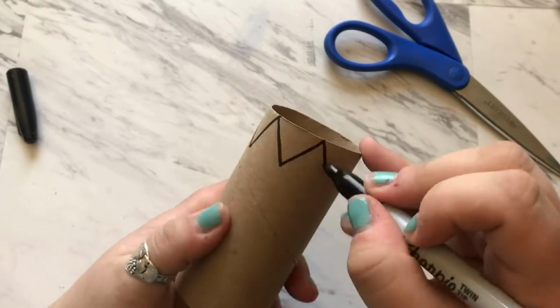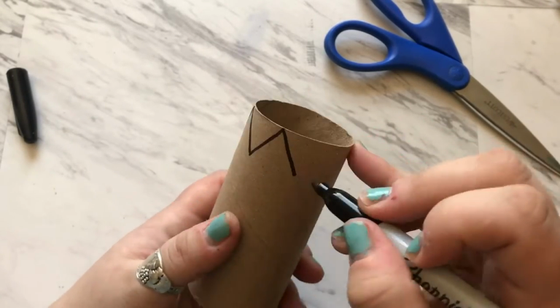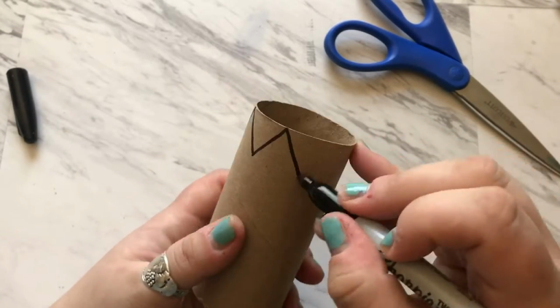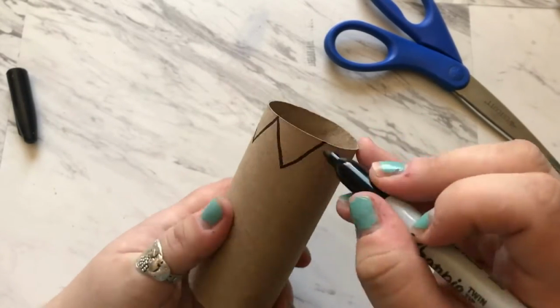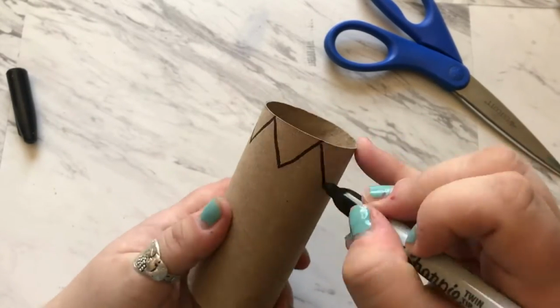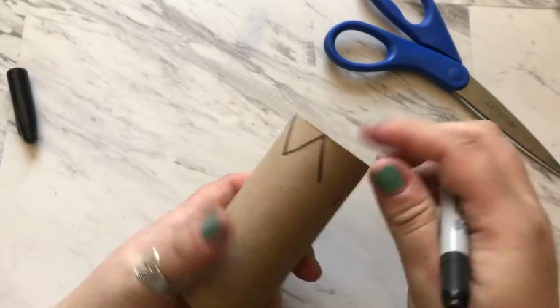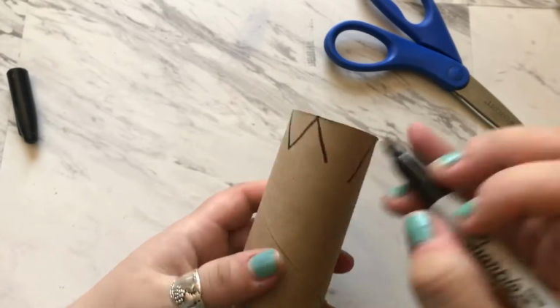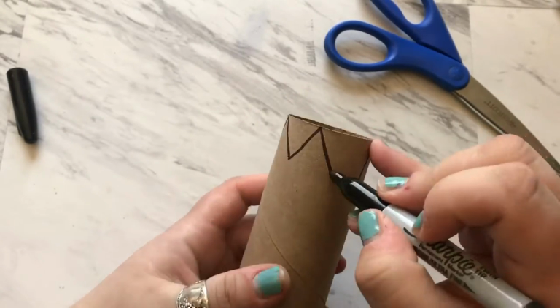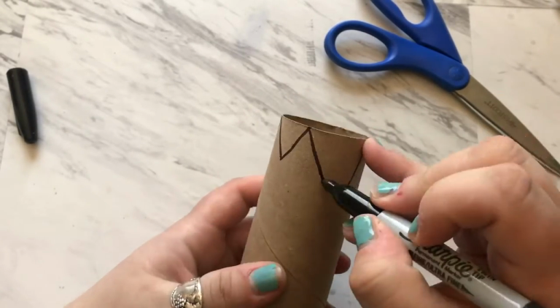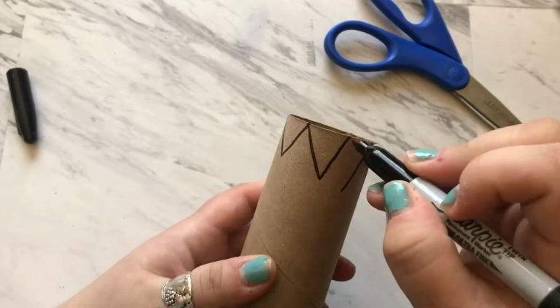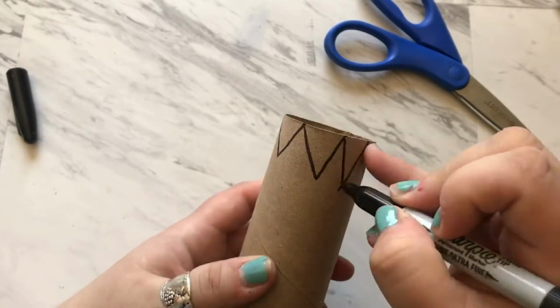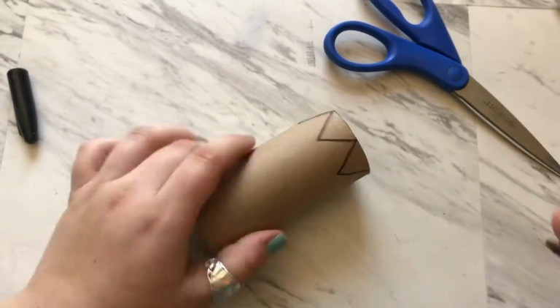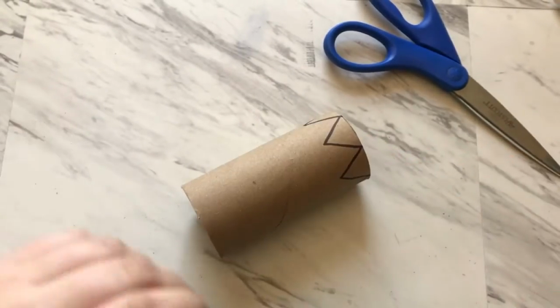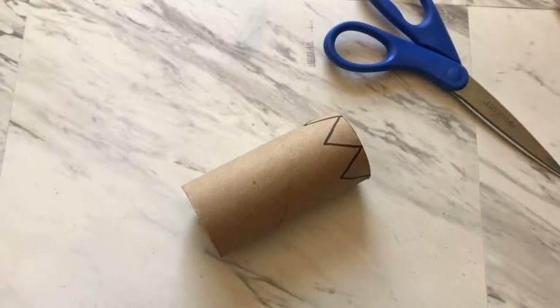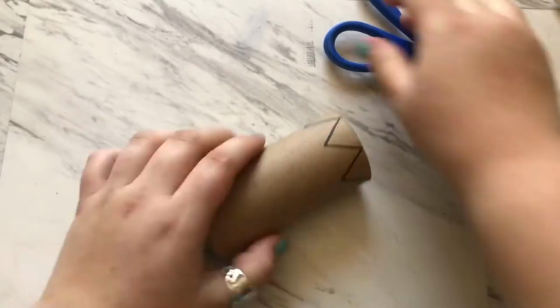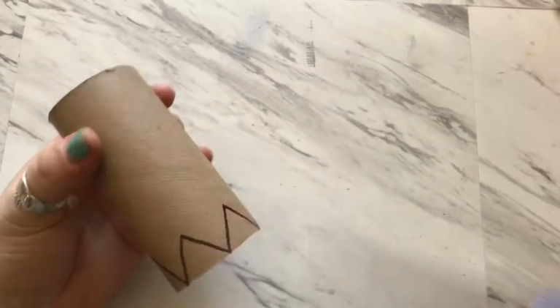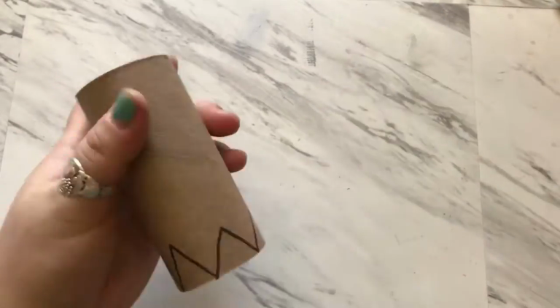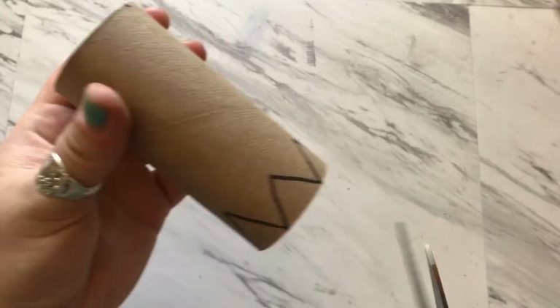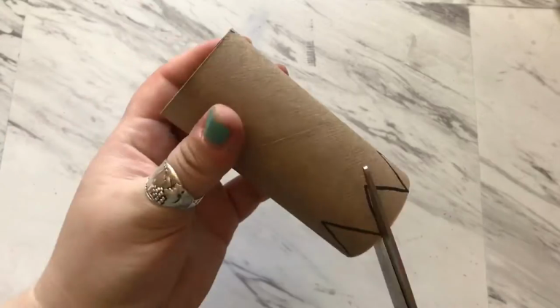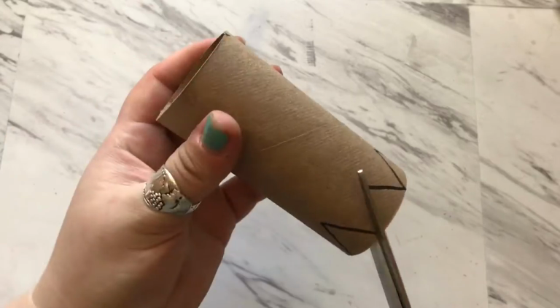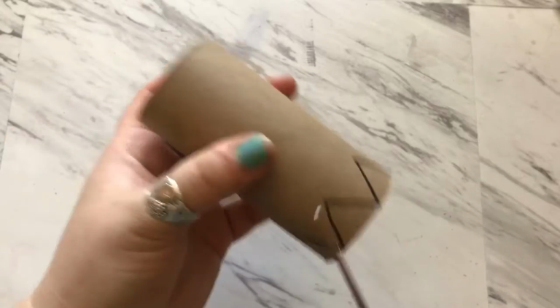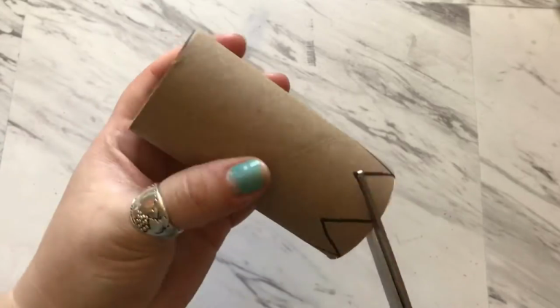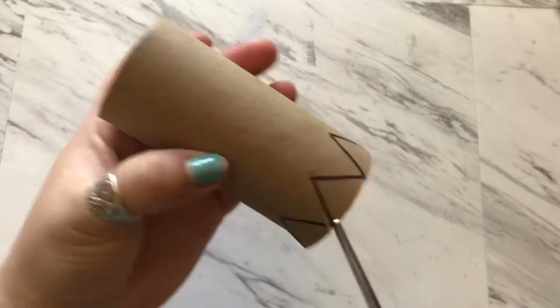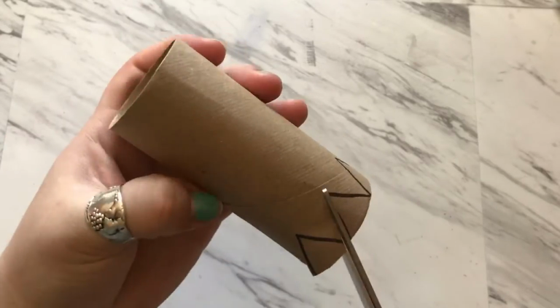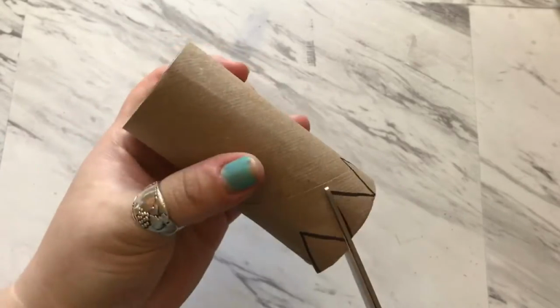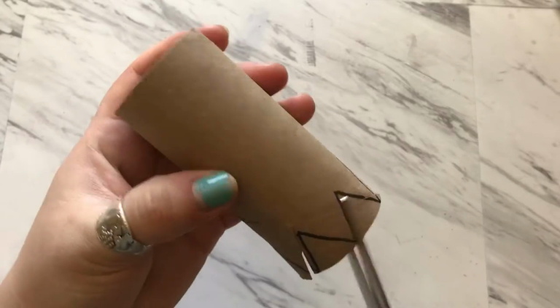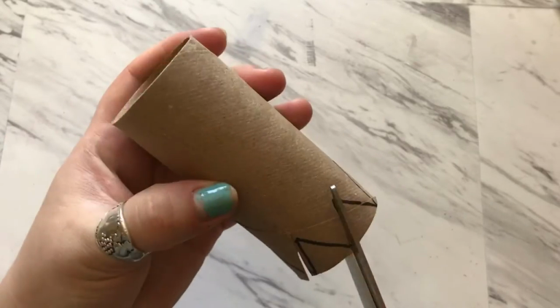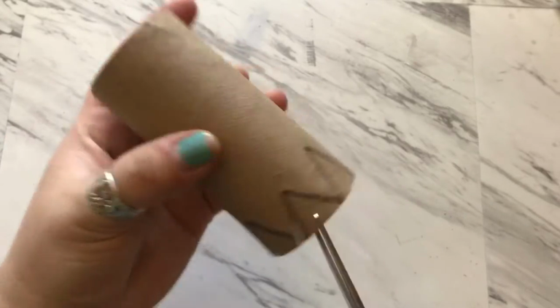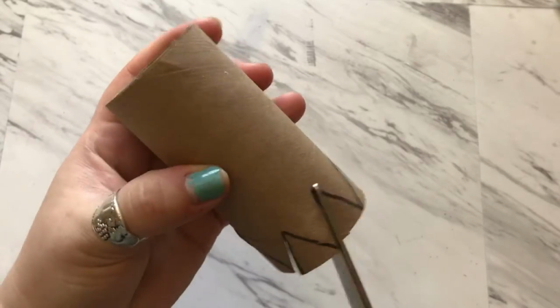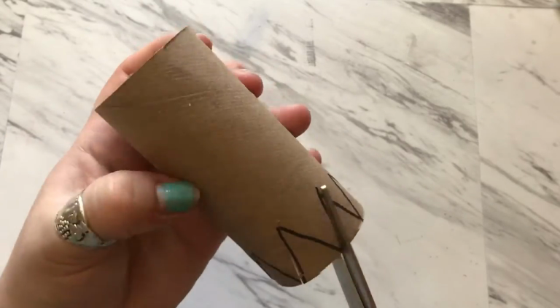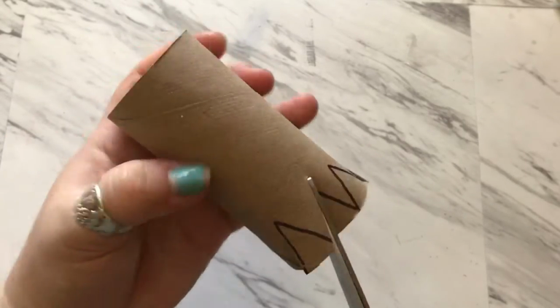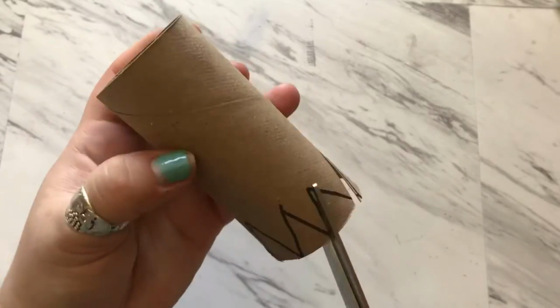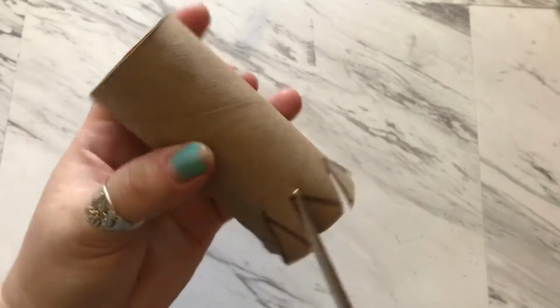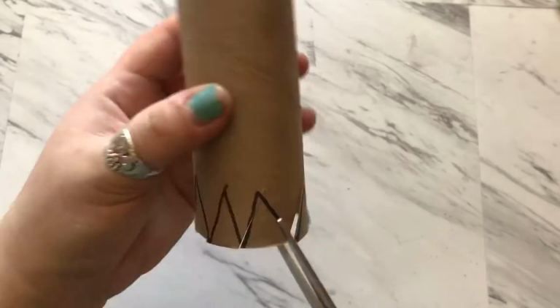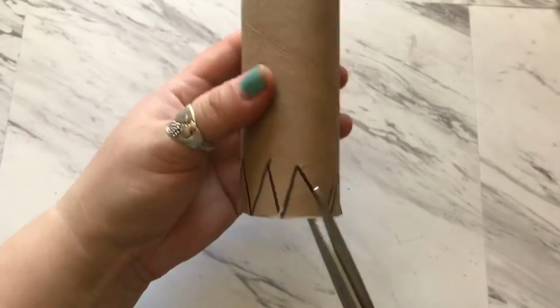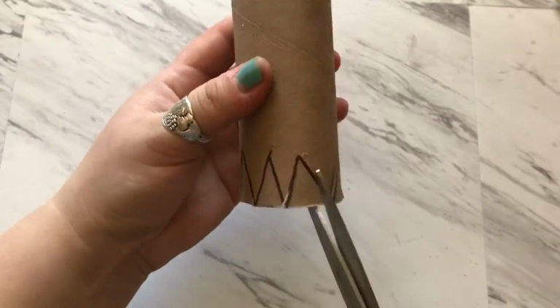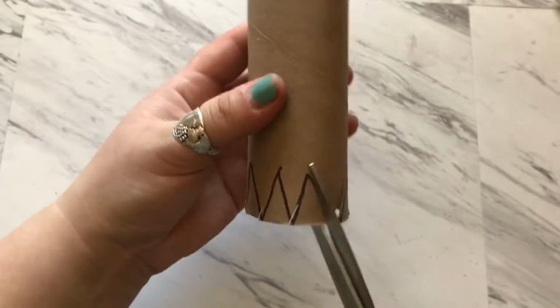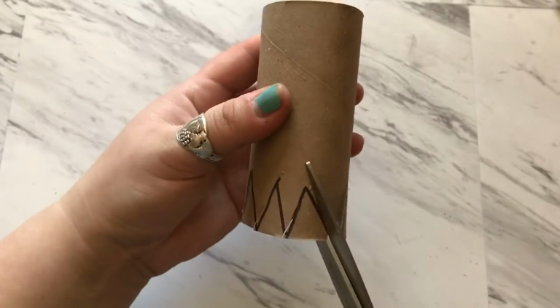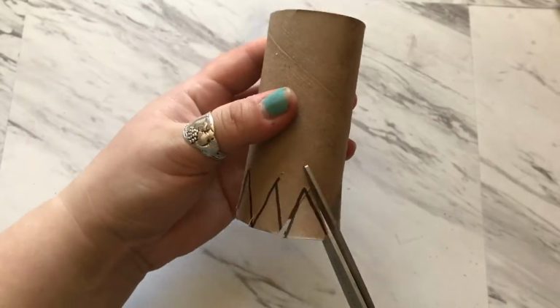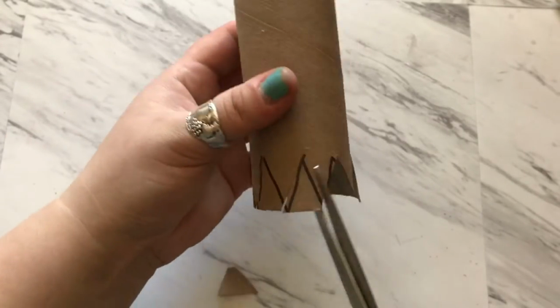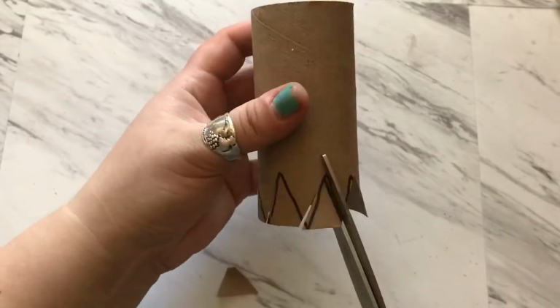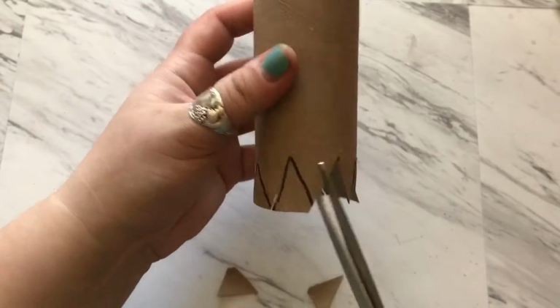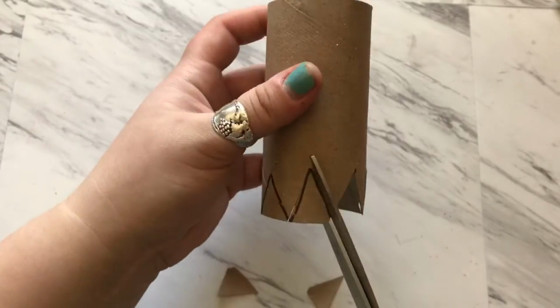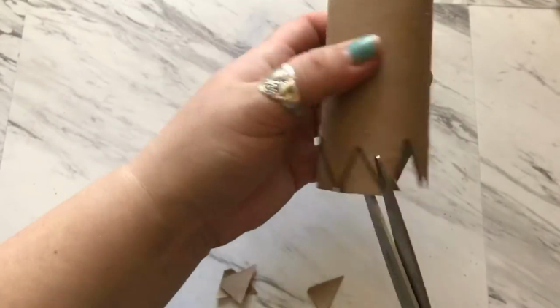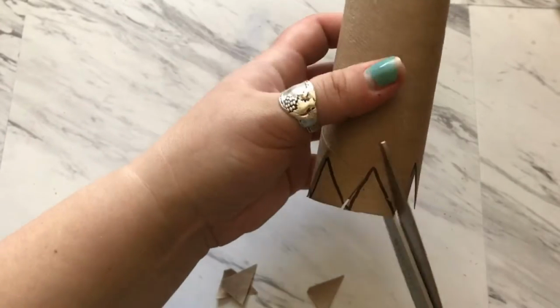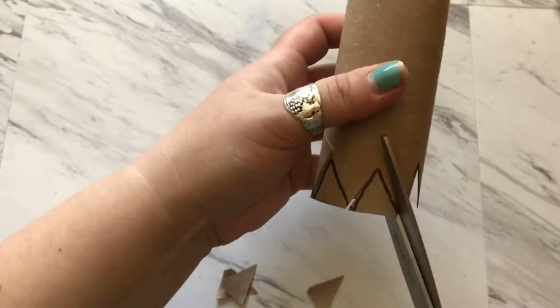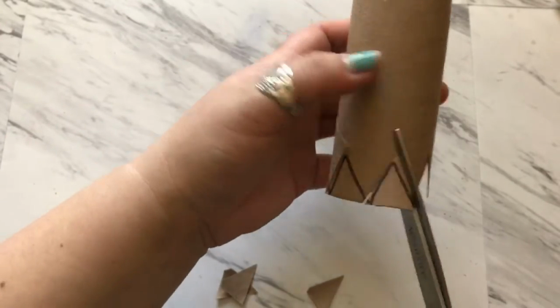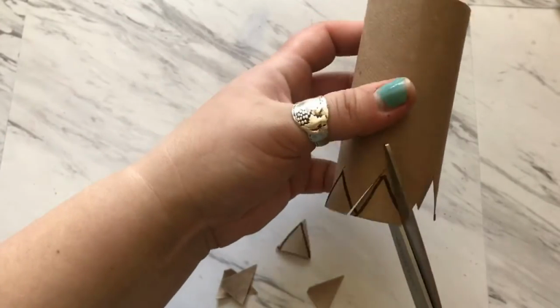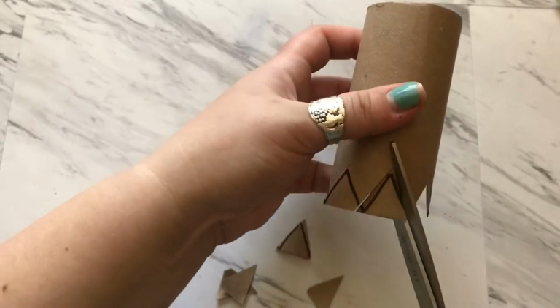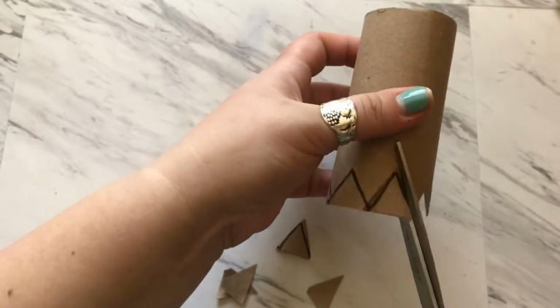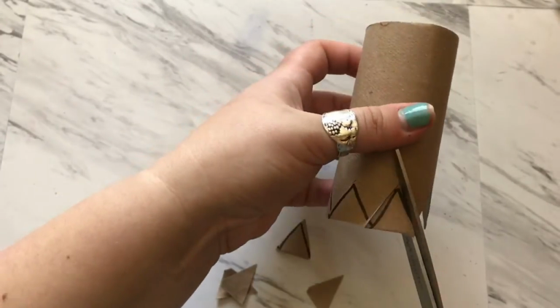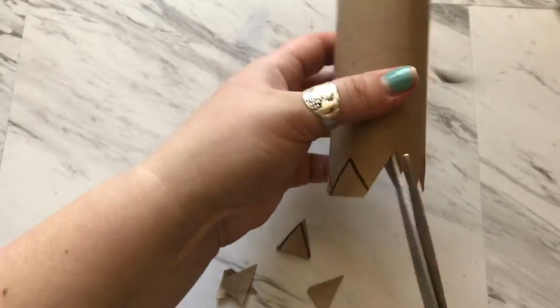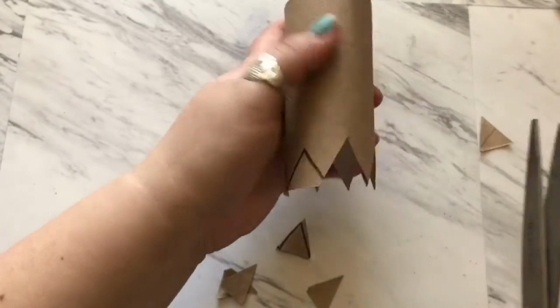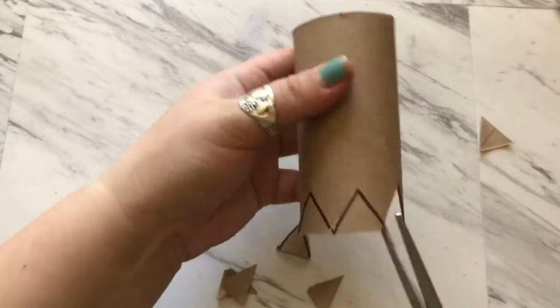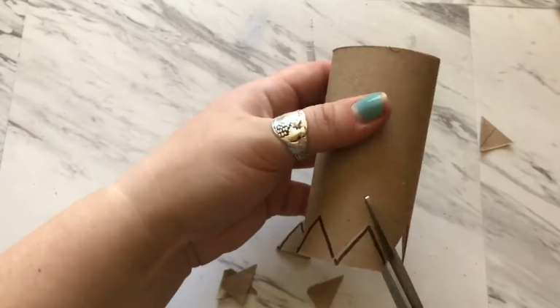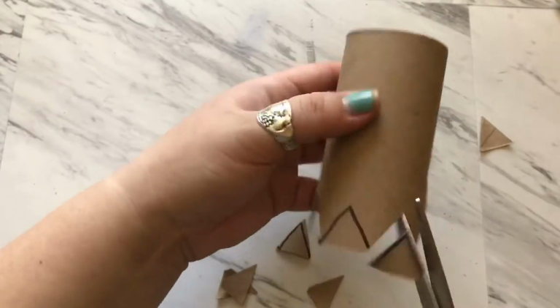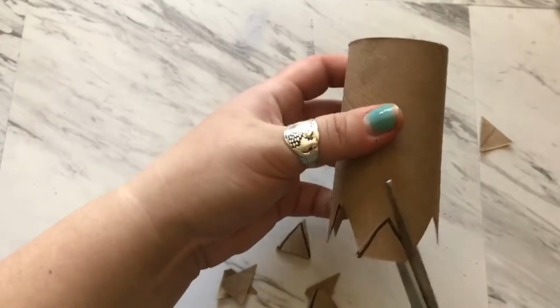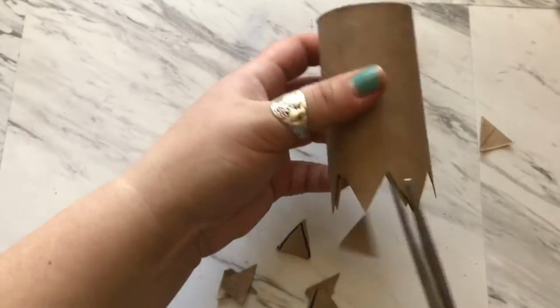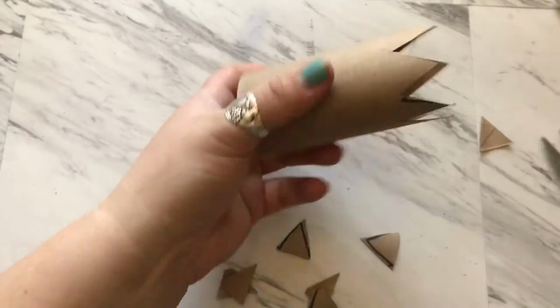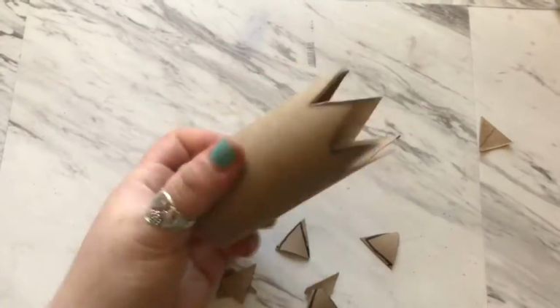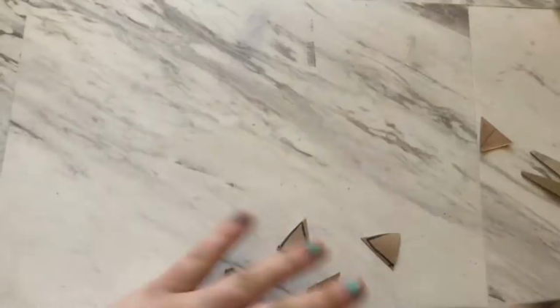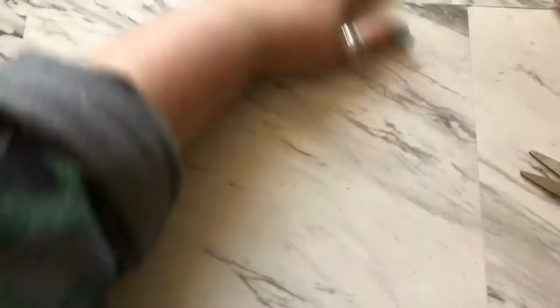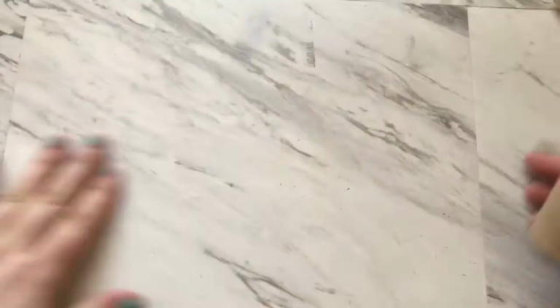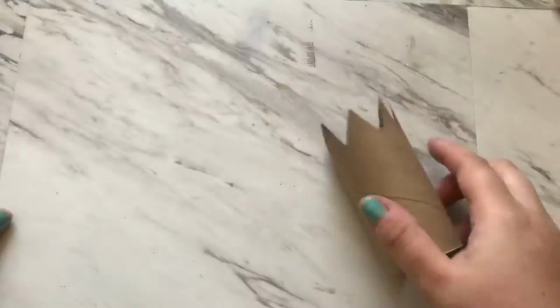First we're going to draw the points on top of our crown by making triangles. Then we're going to cut them all out and then decorate.